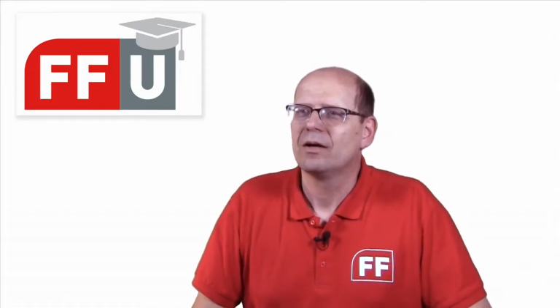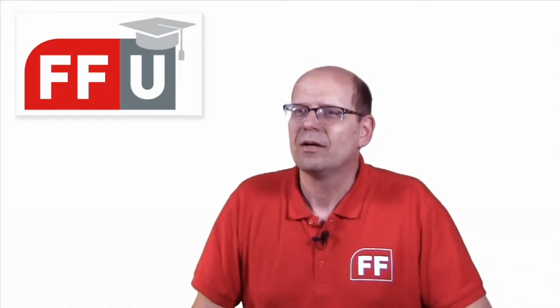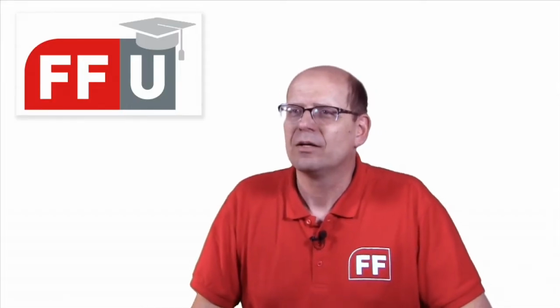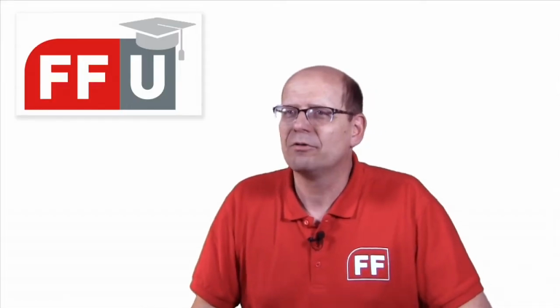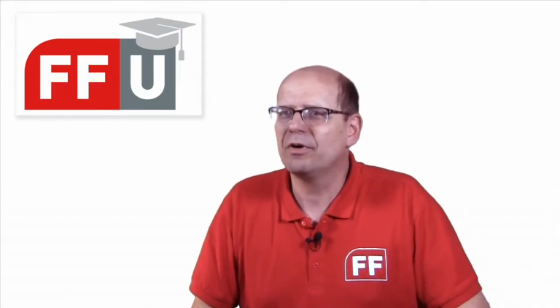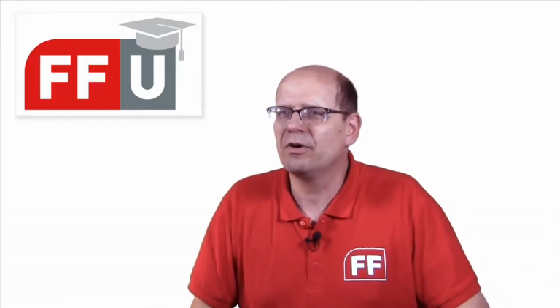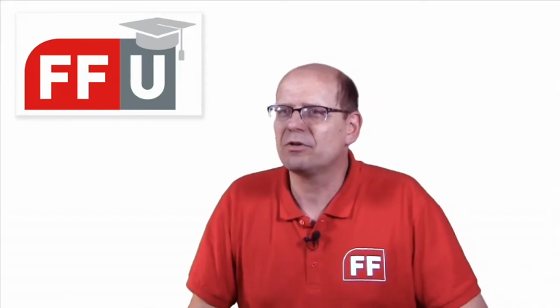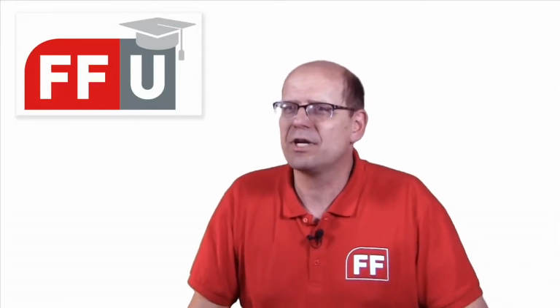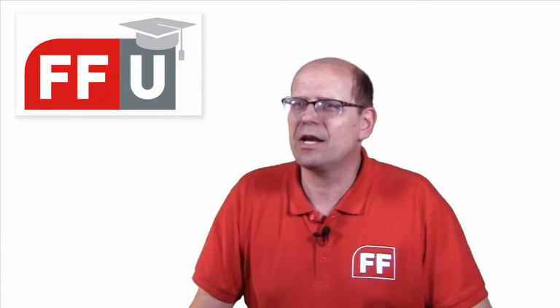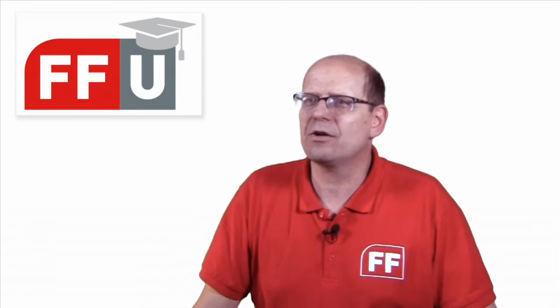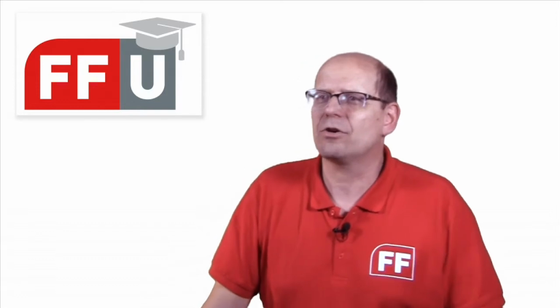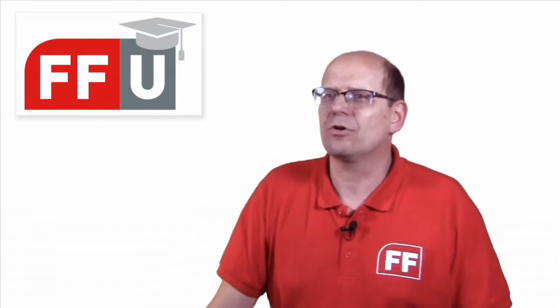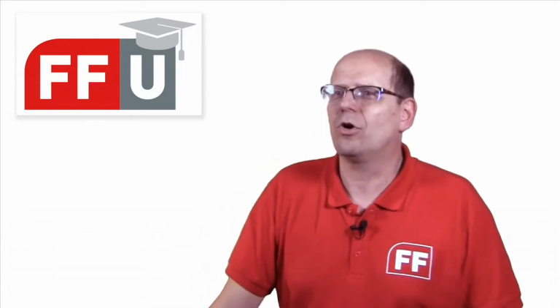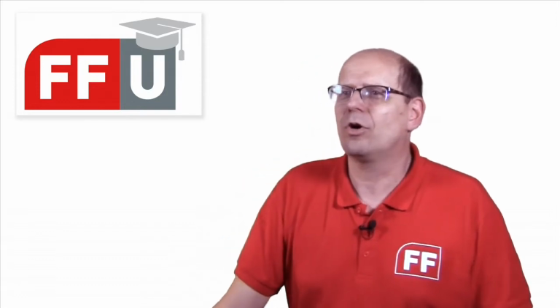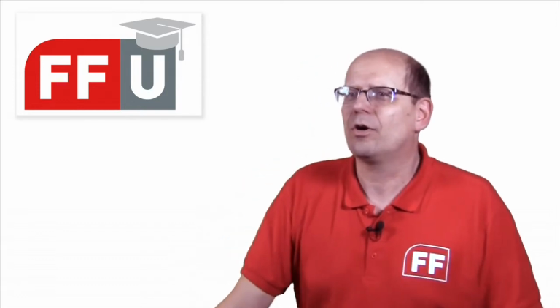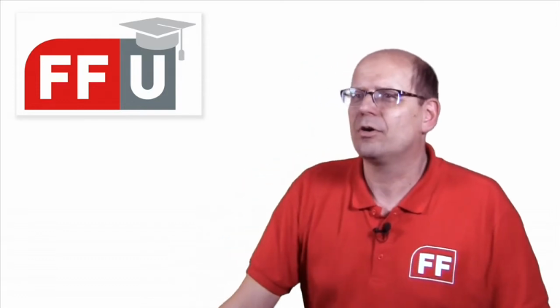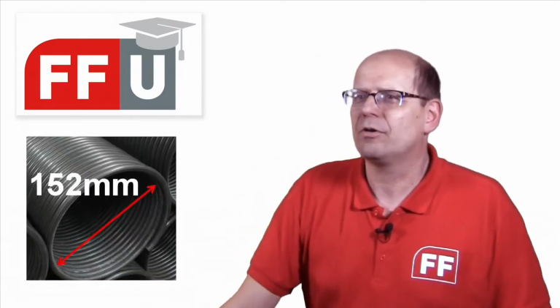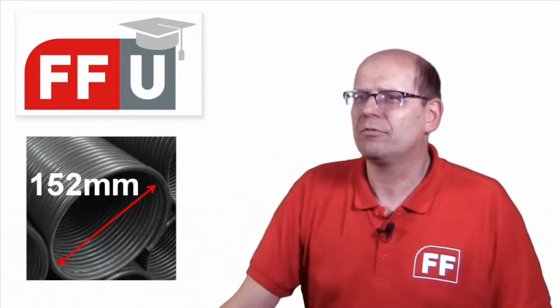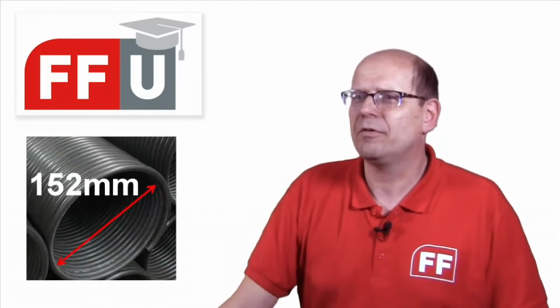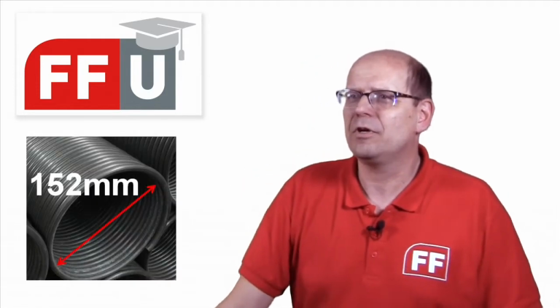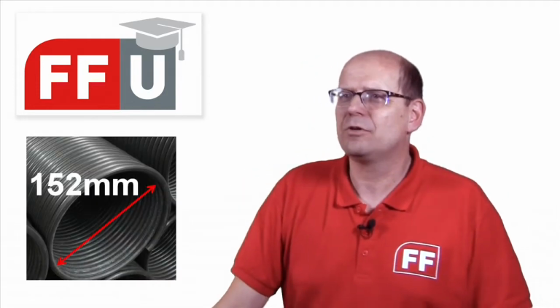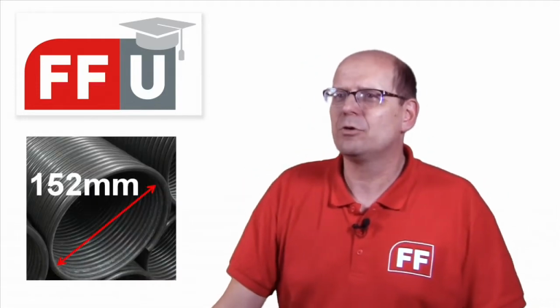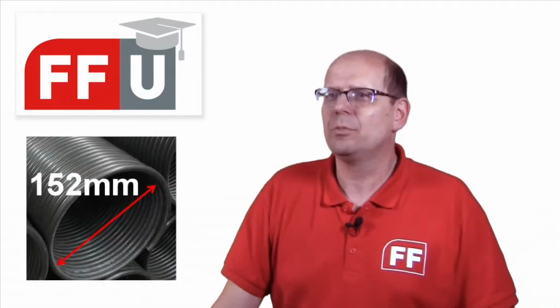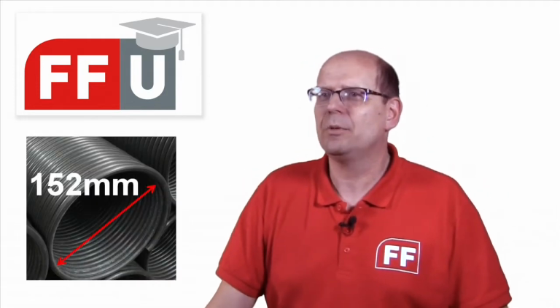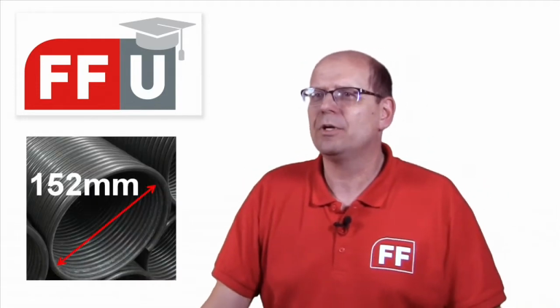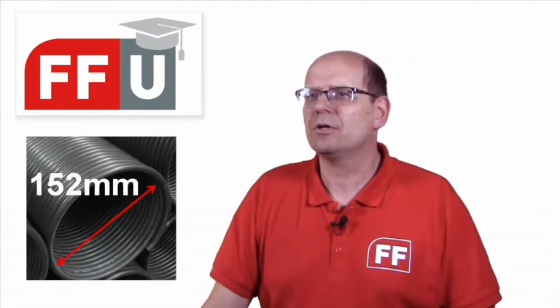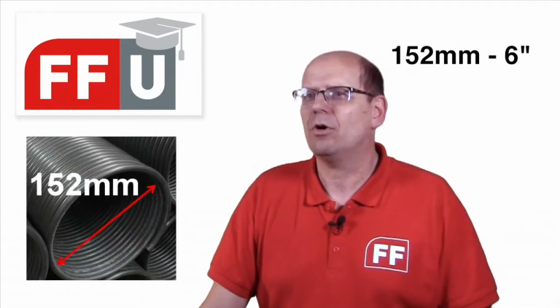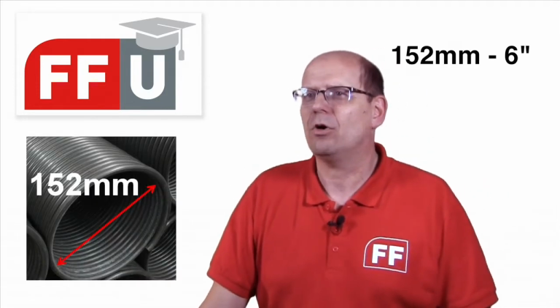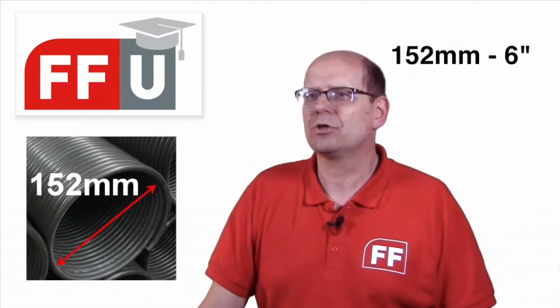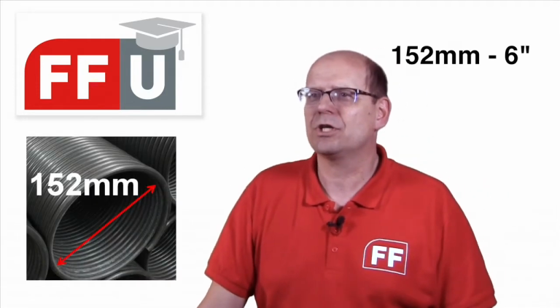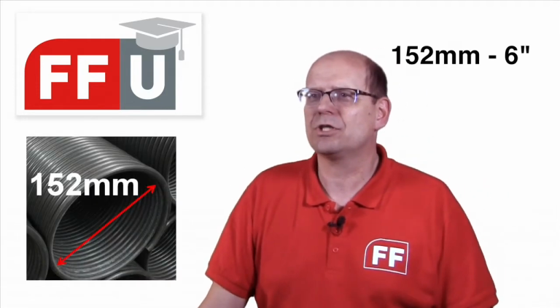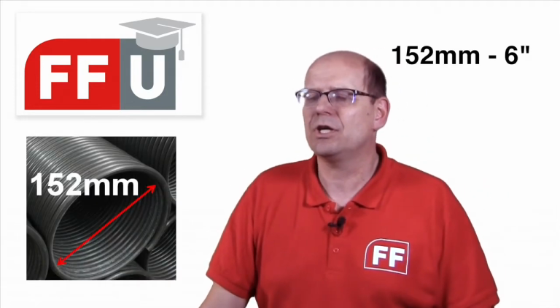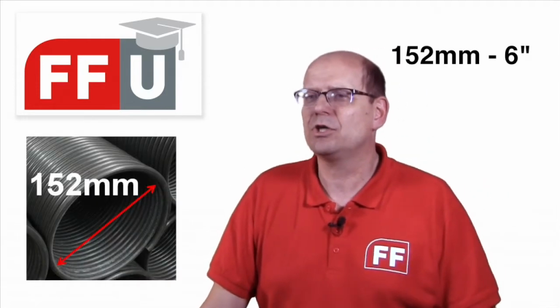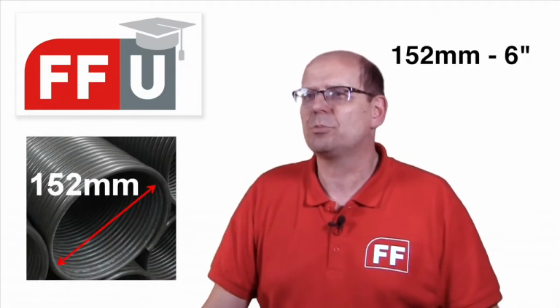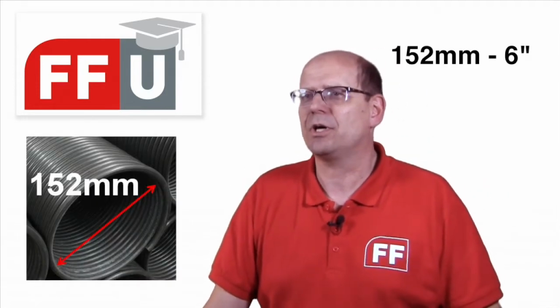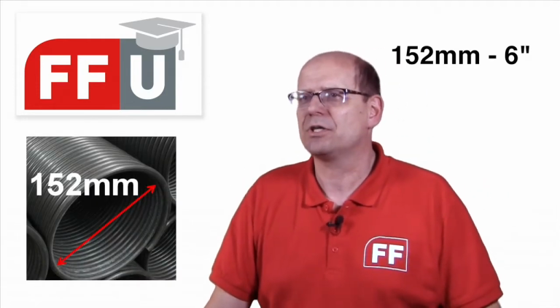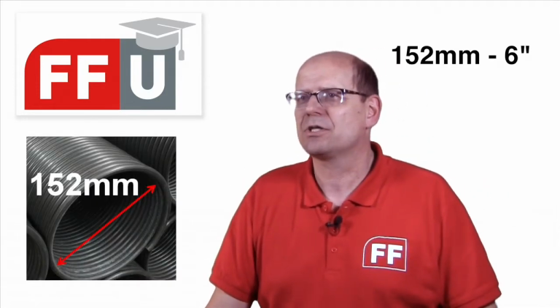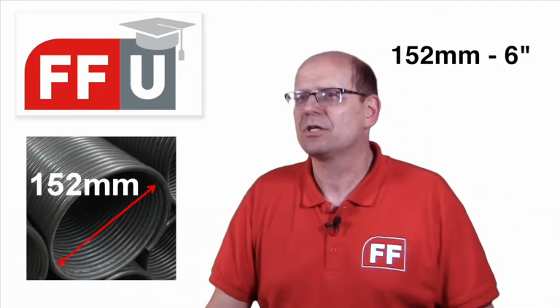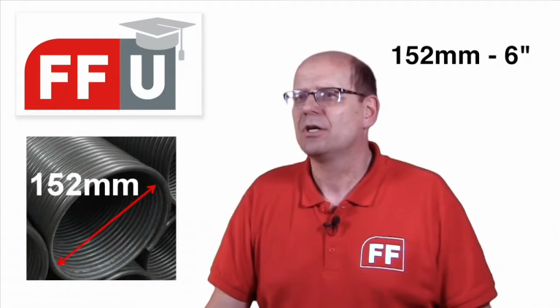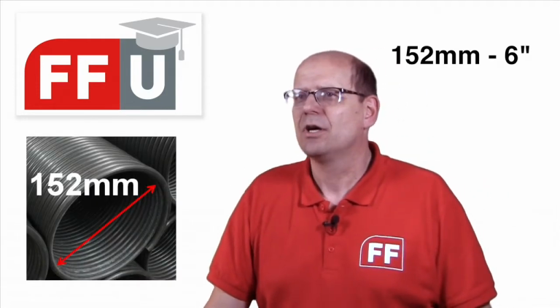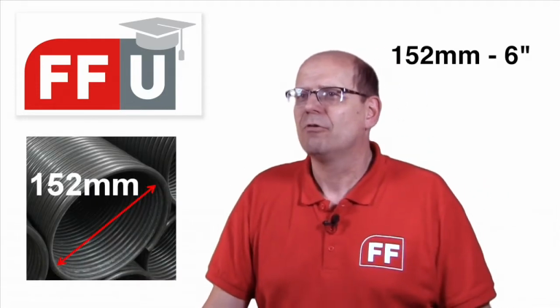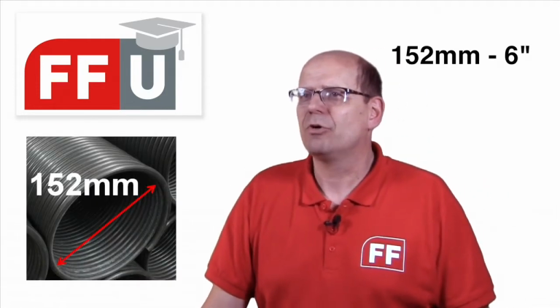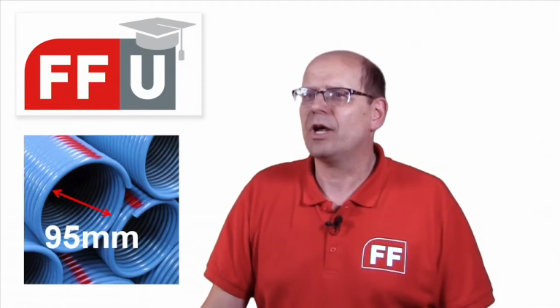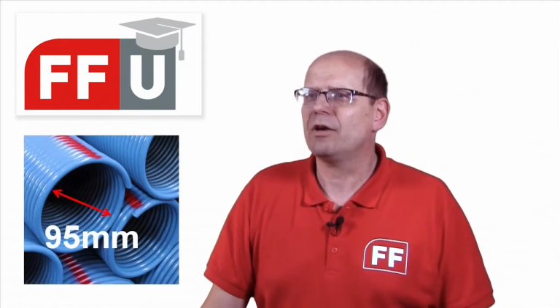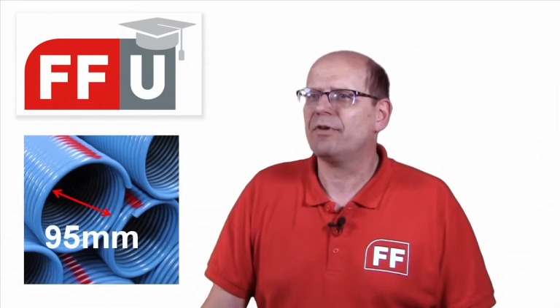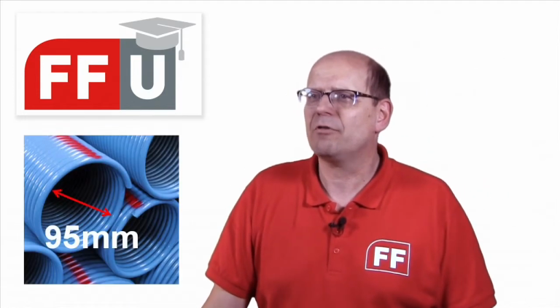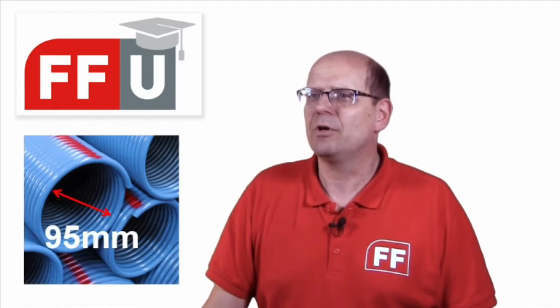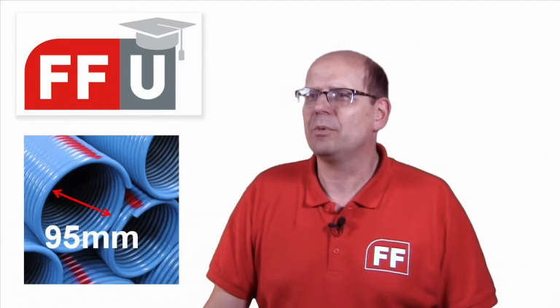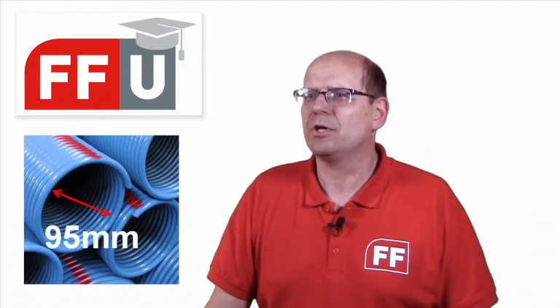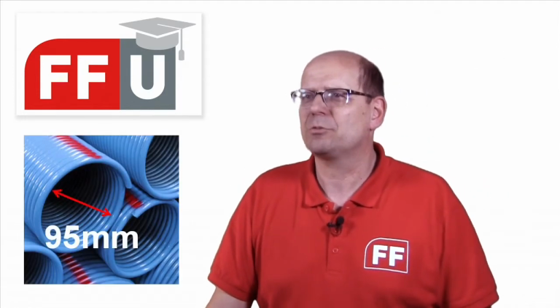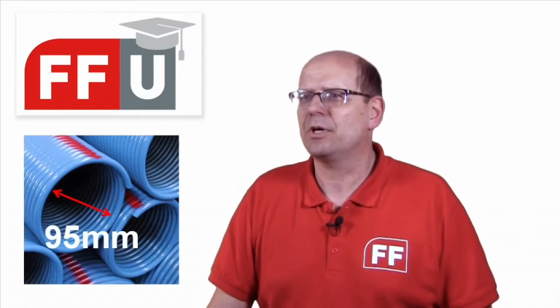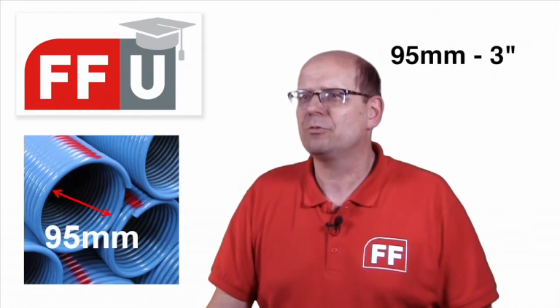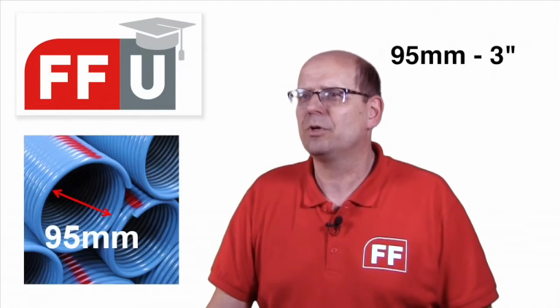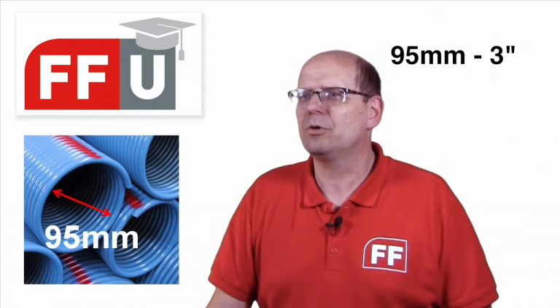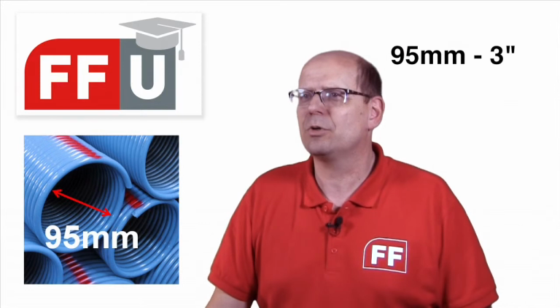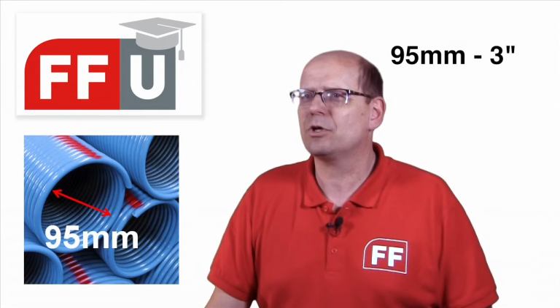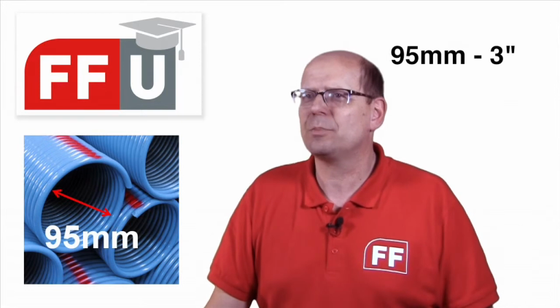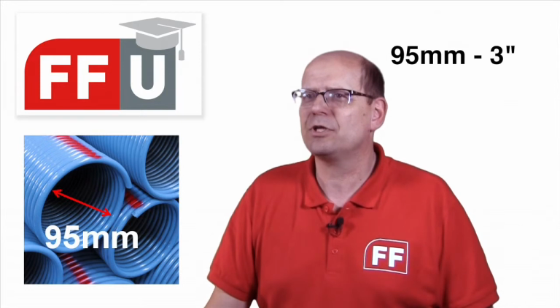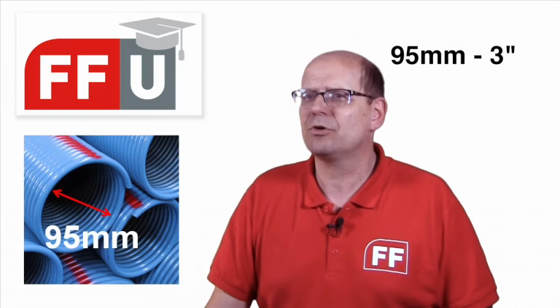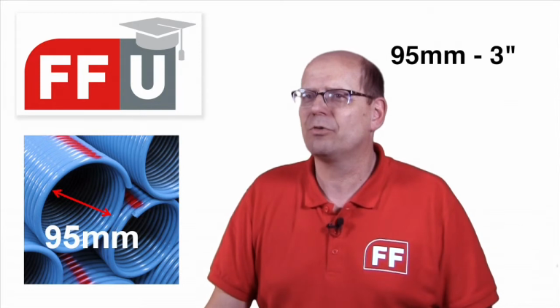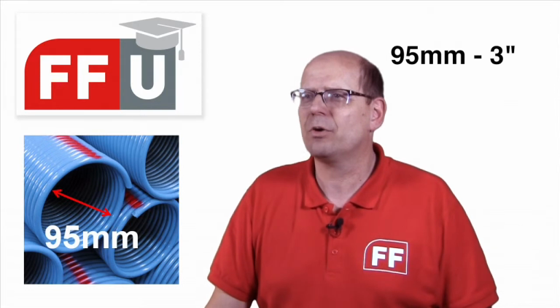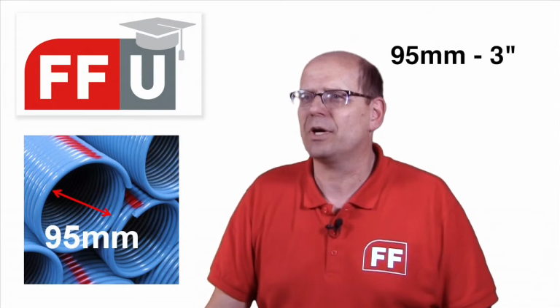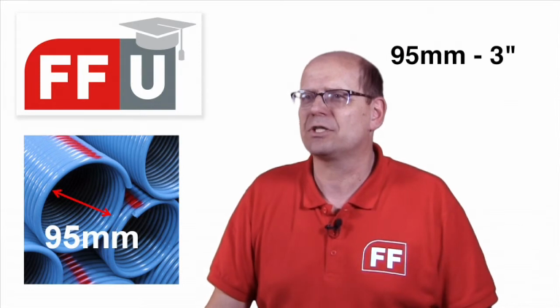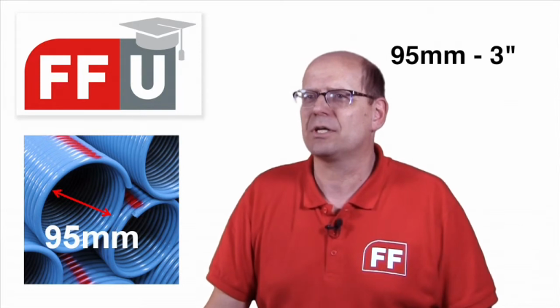Do all FlexiFour torsion springs have this filler inside? The filler is standard on all our 152mm or 6-inch springs. For 95mm springs we do it on special request.